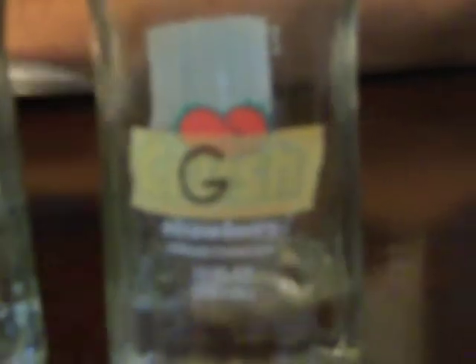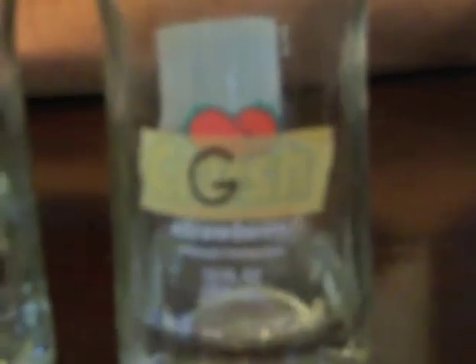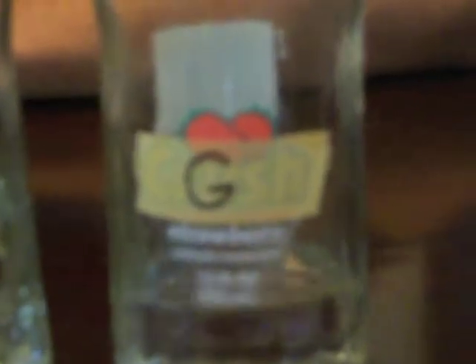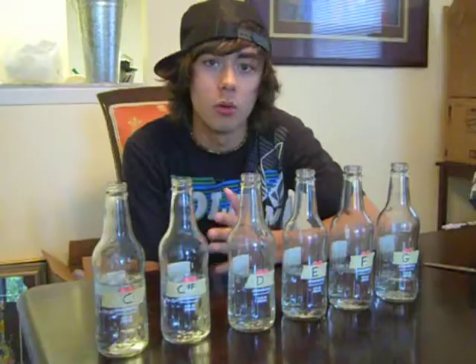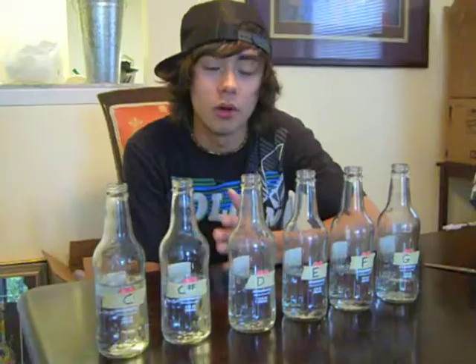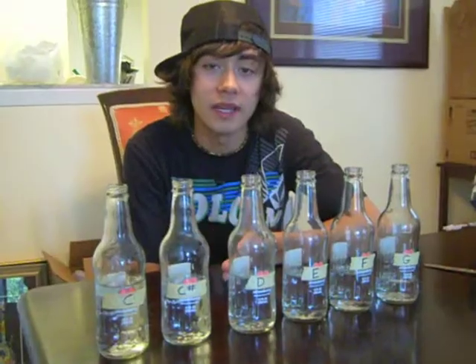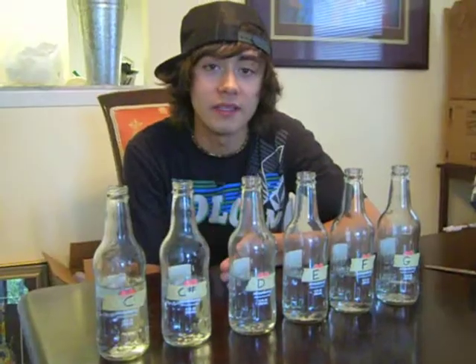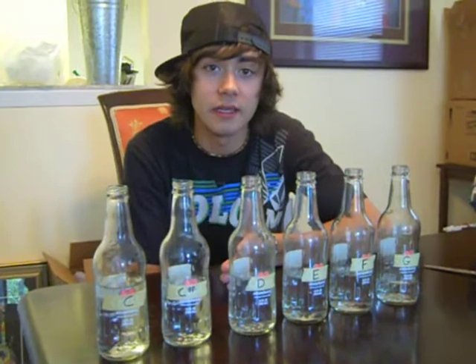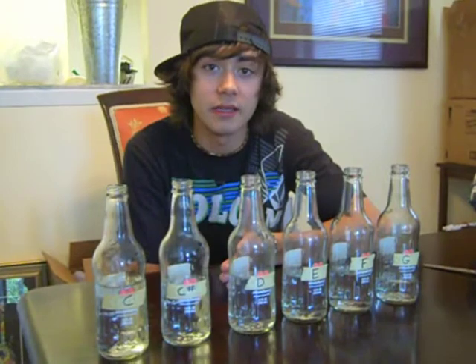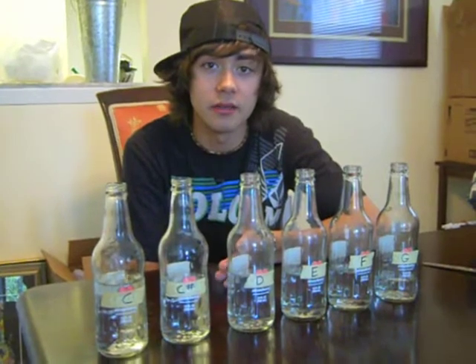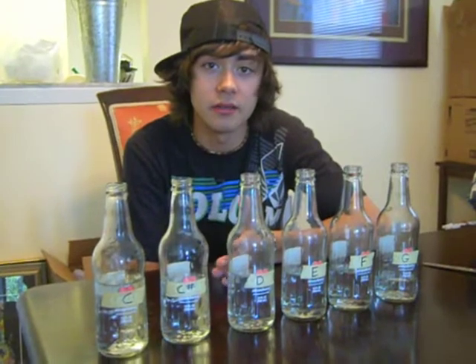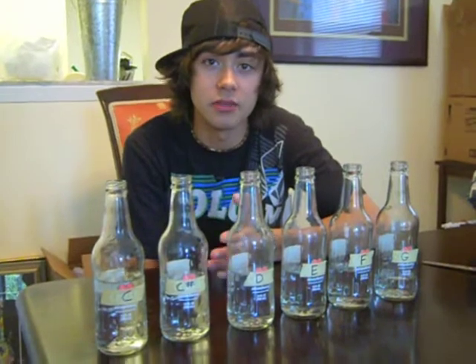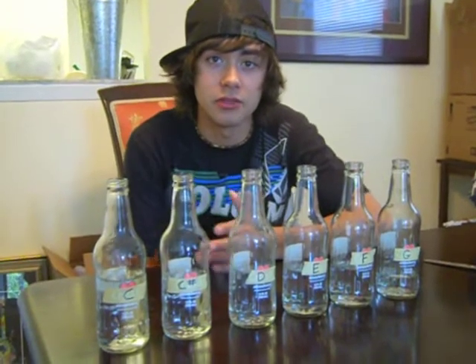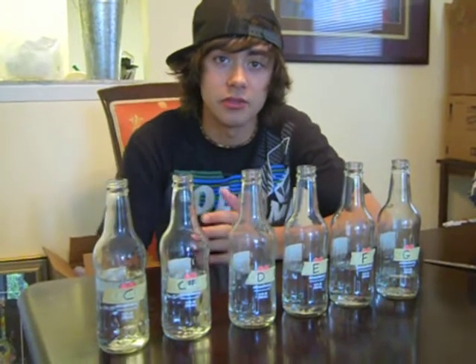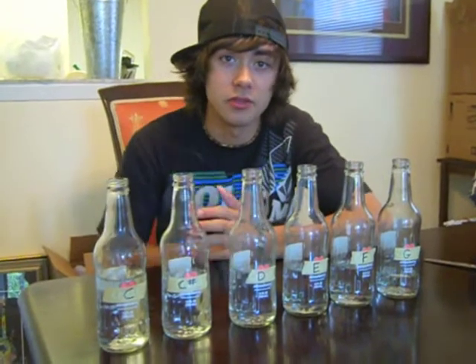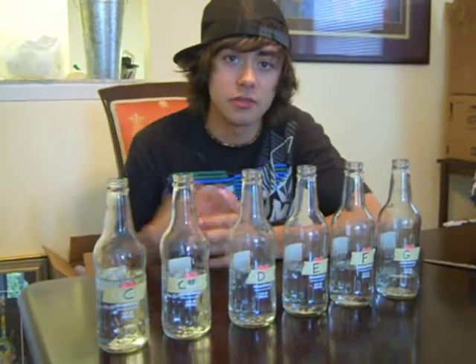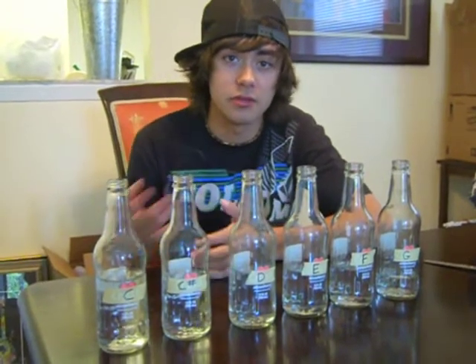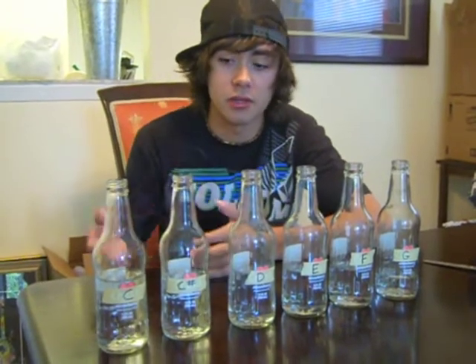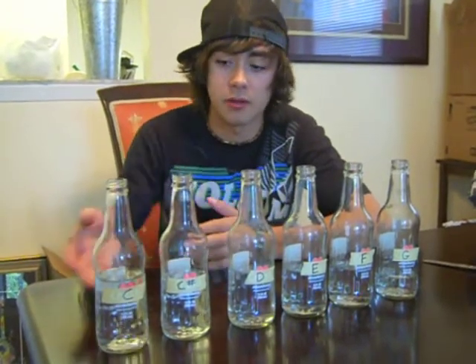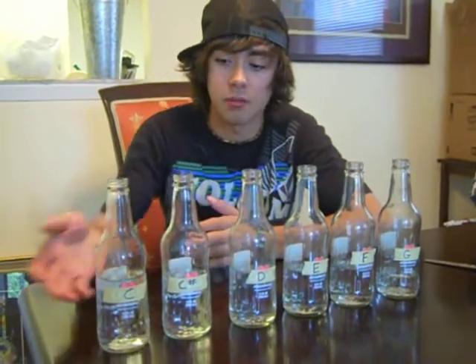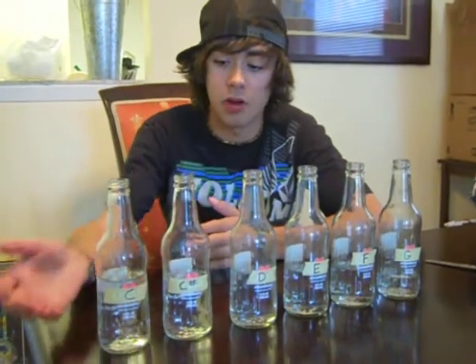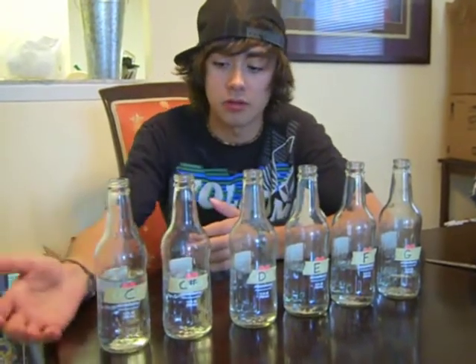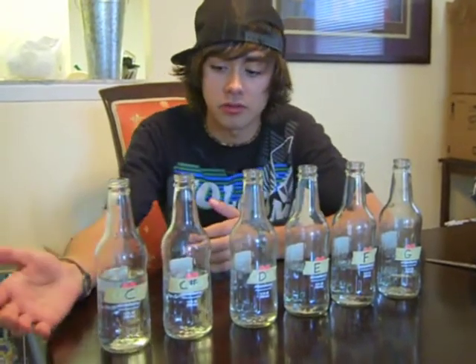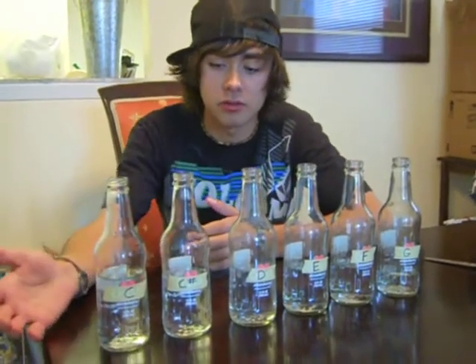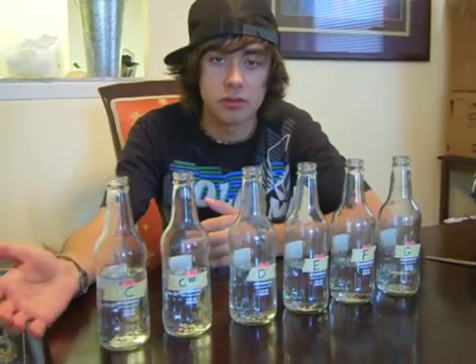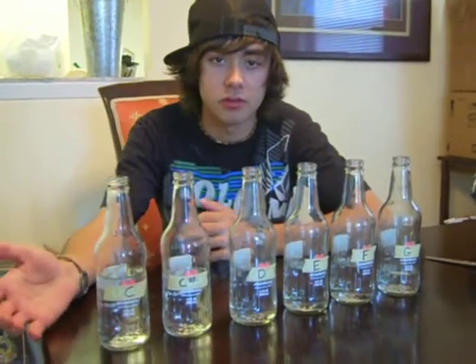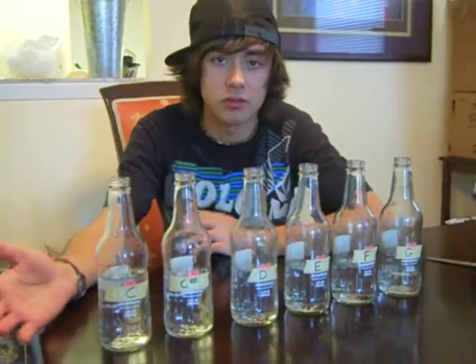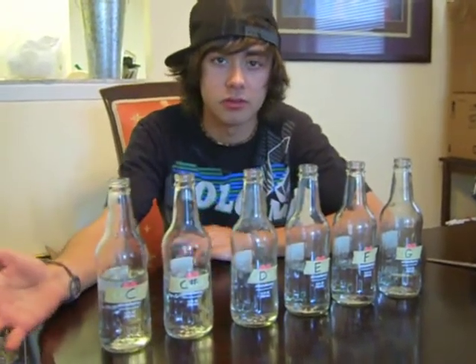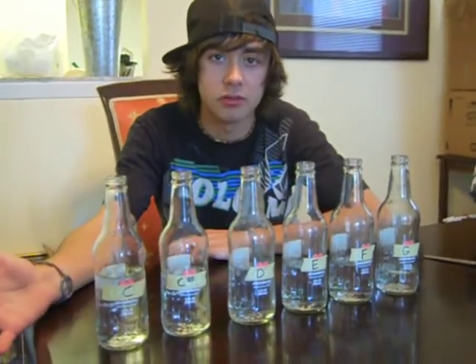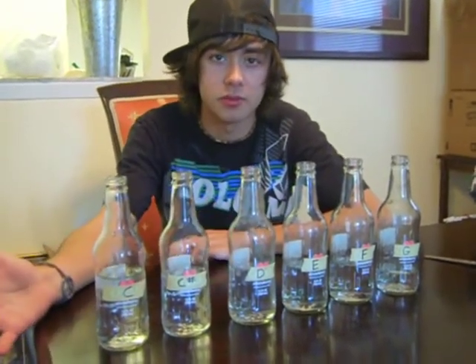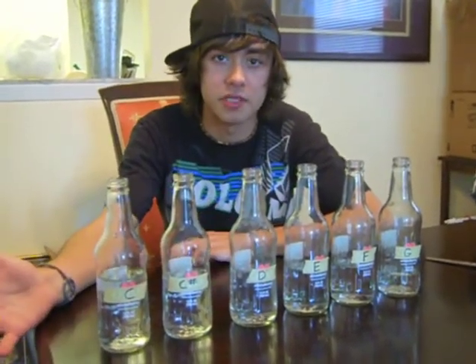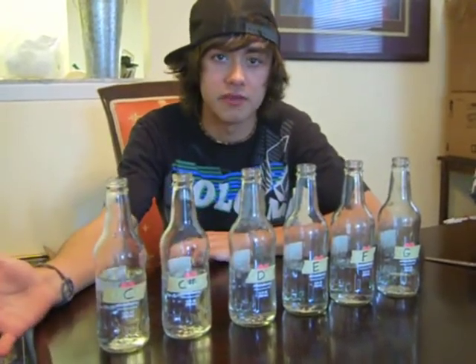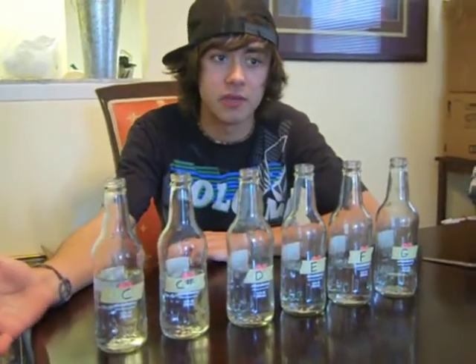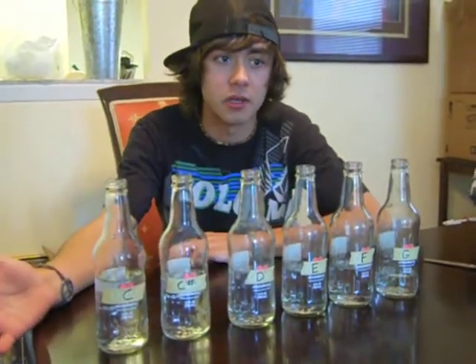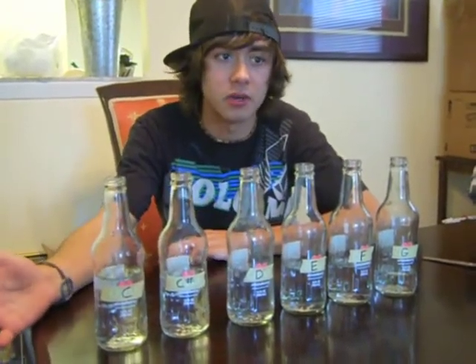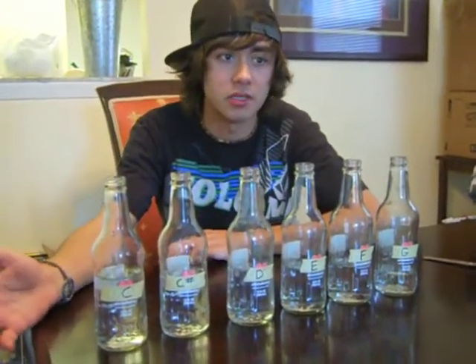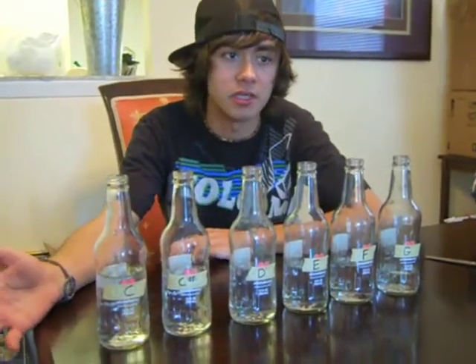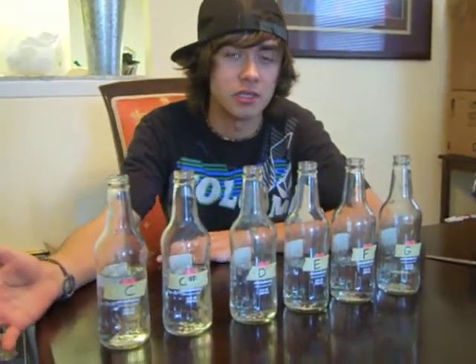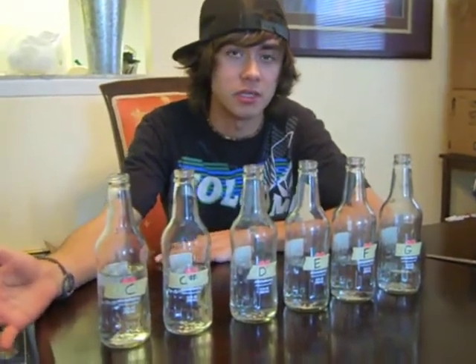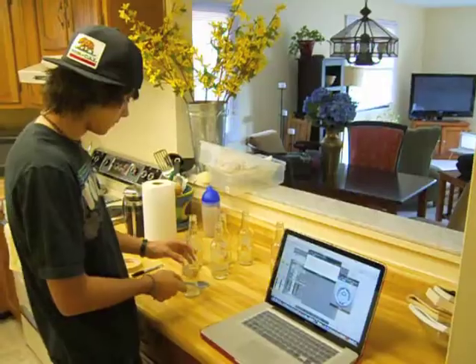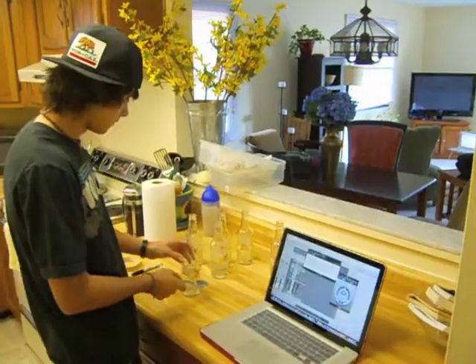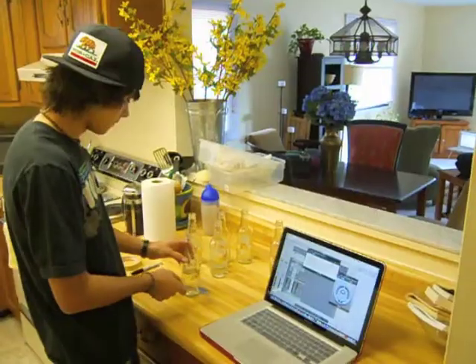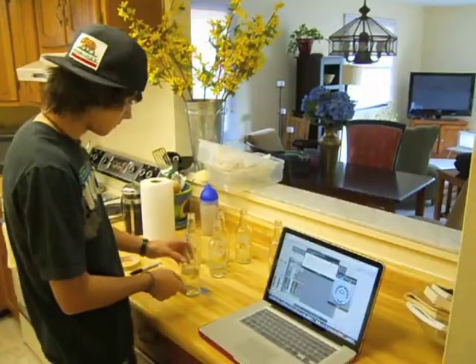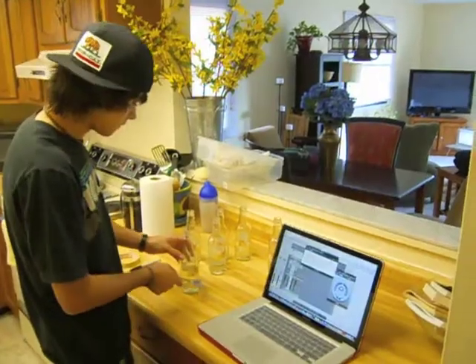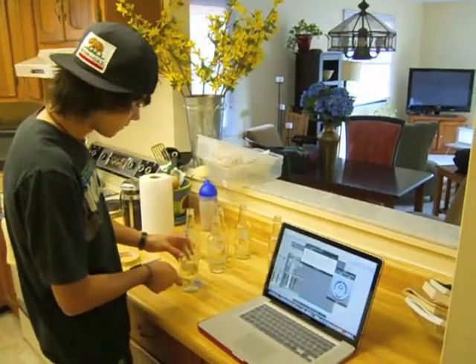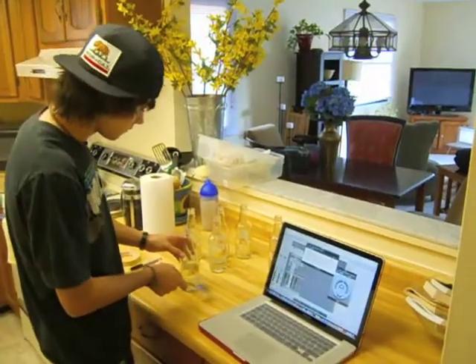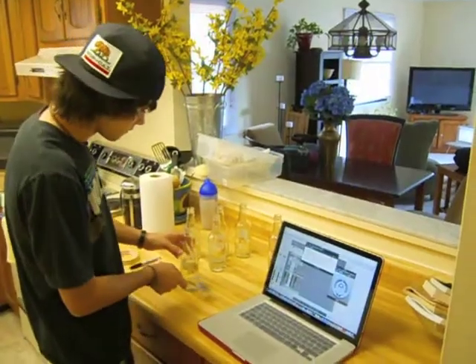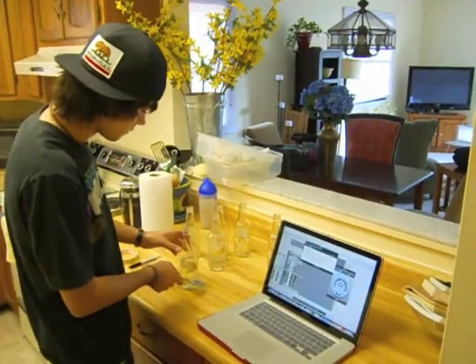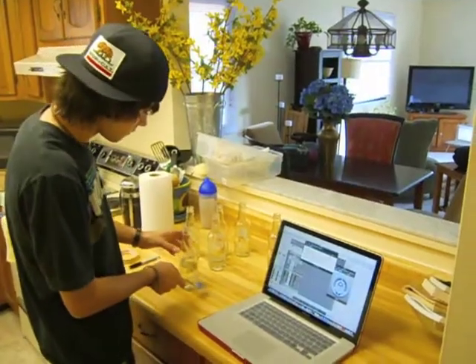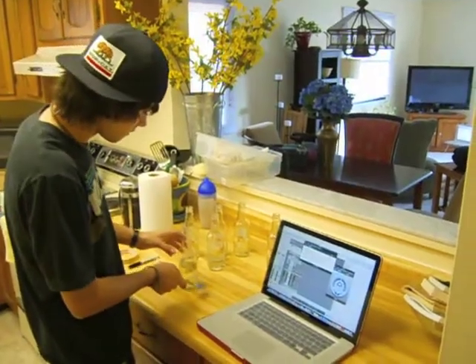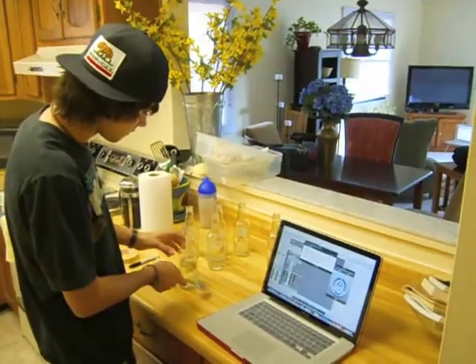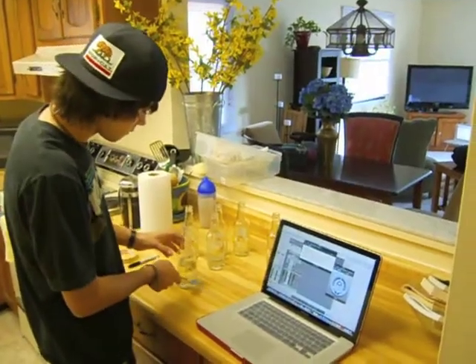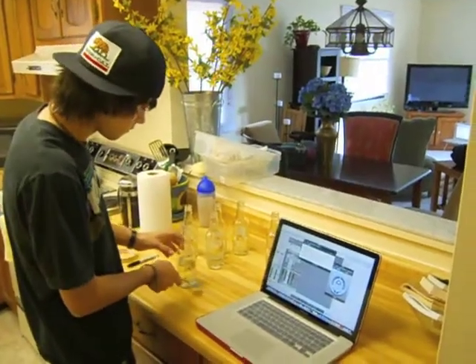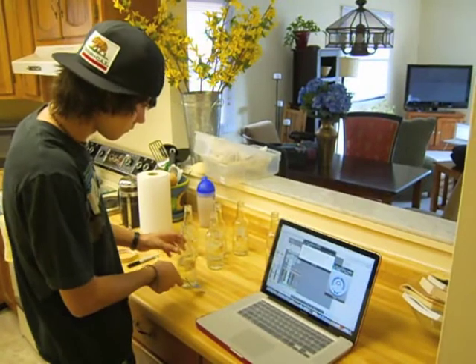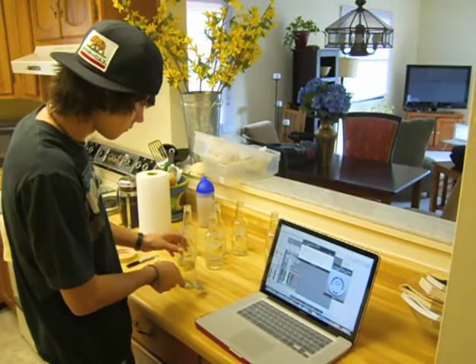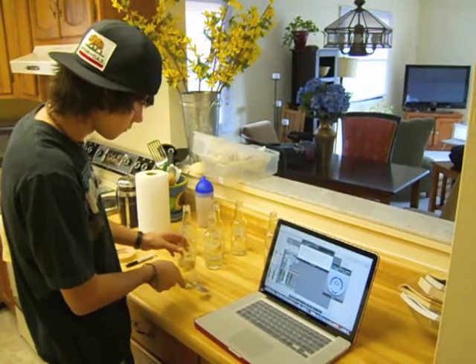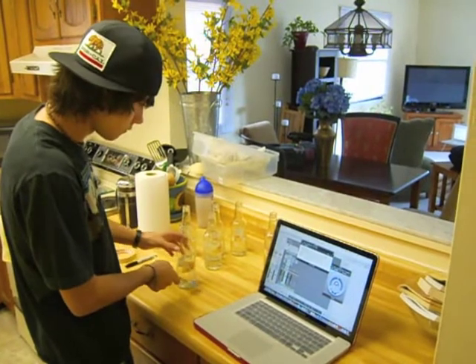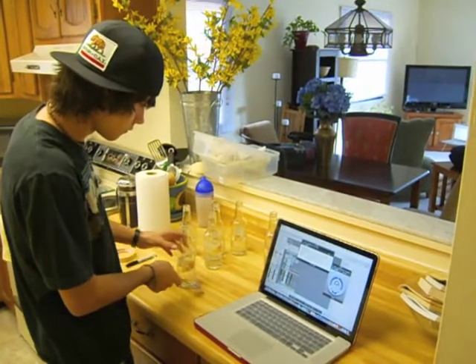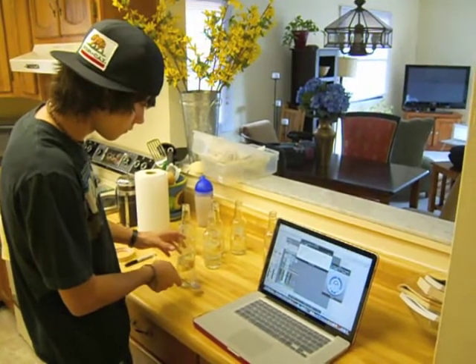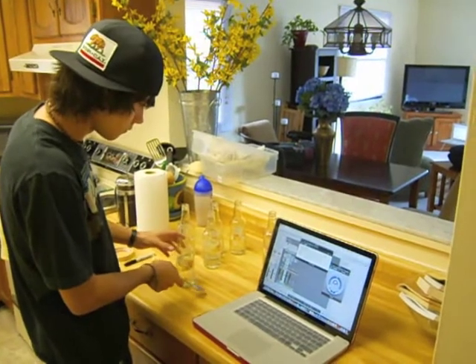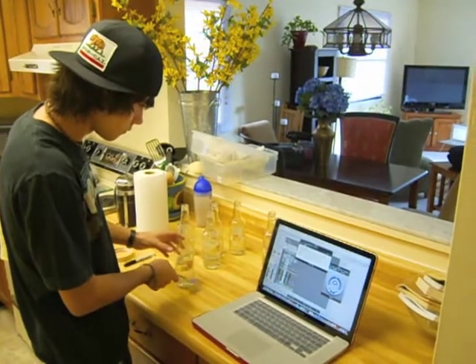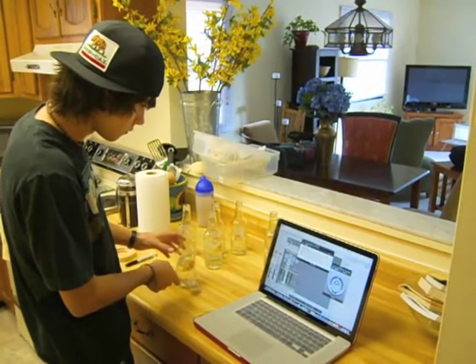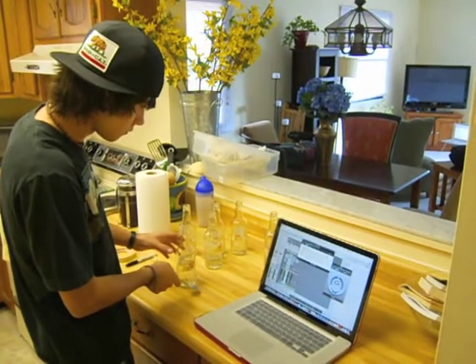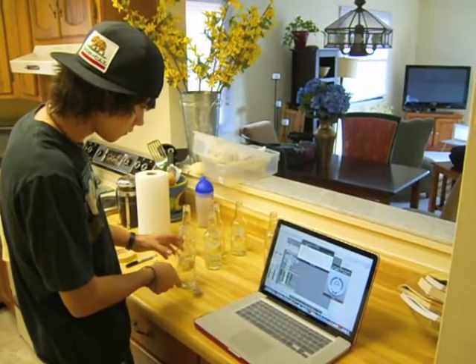What I did to tune these bottles to specific notes is I got Logic on my computer and I put a test tone oscillator.